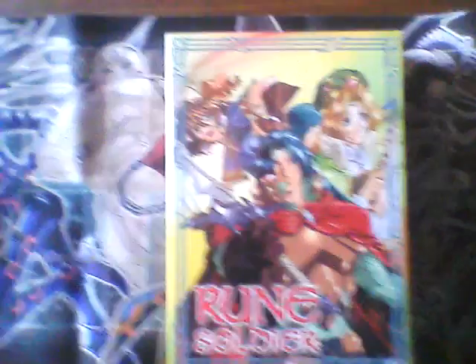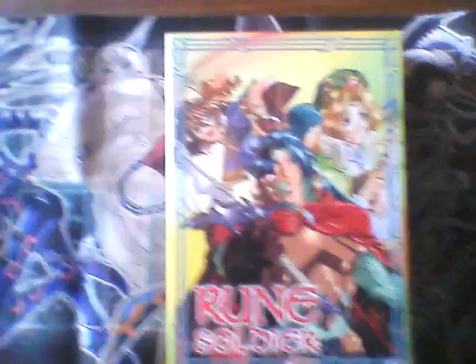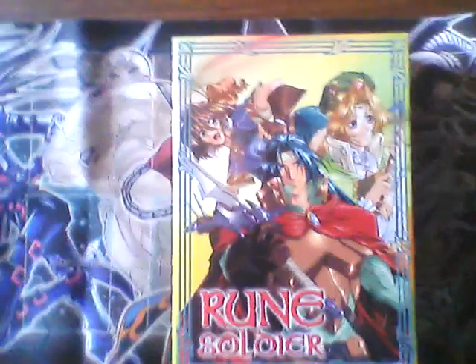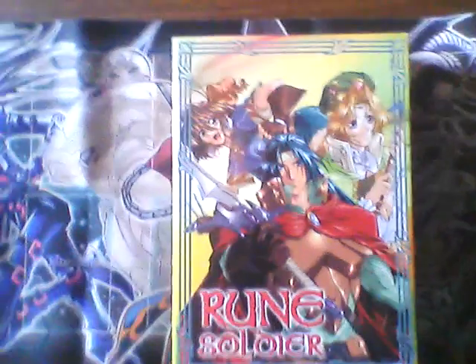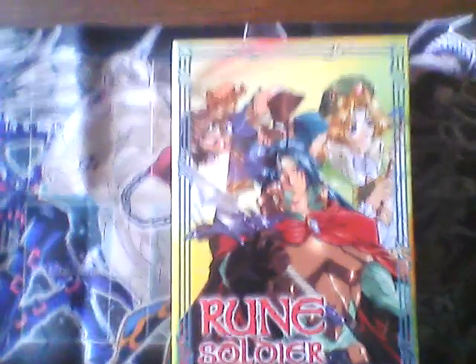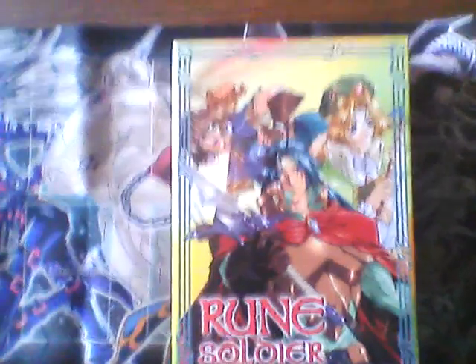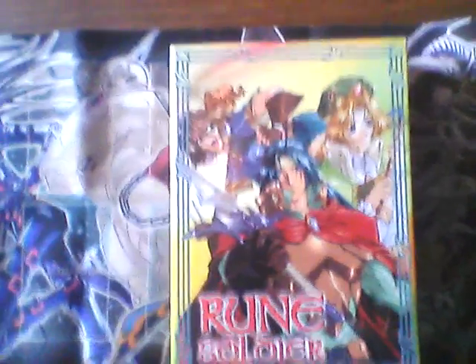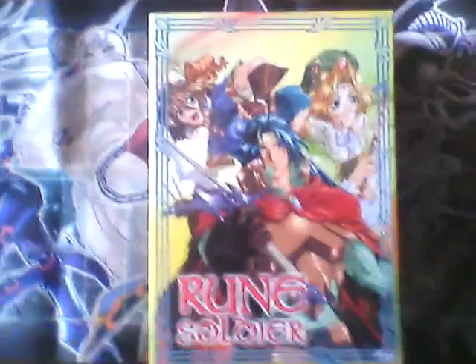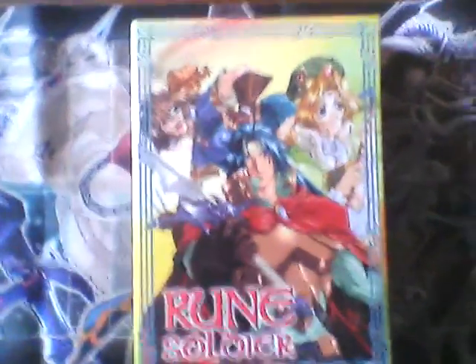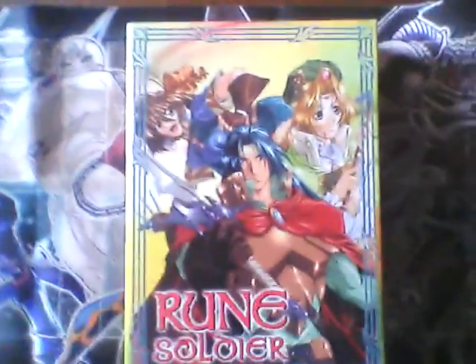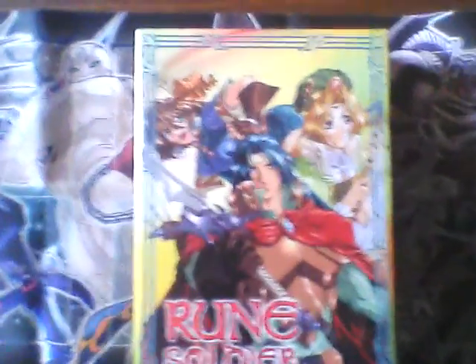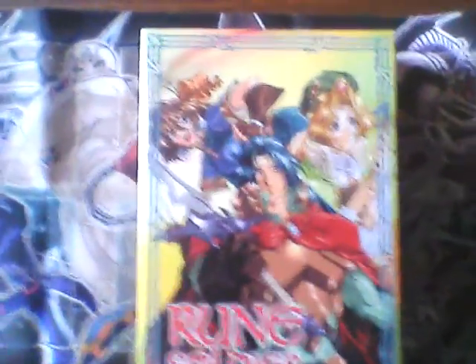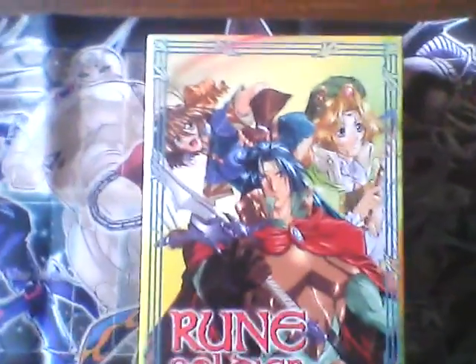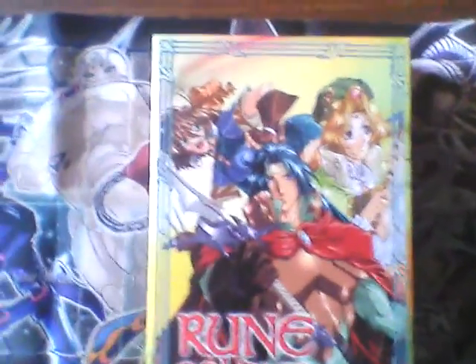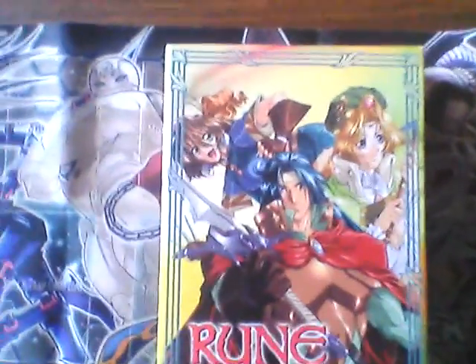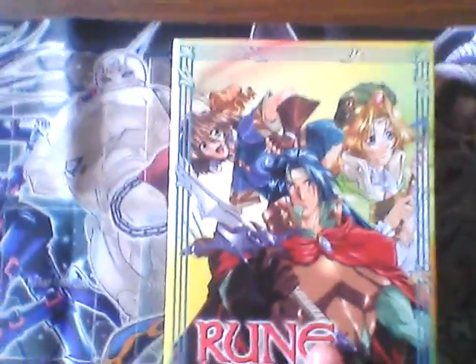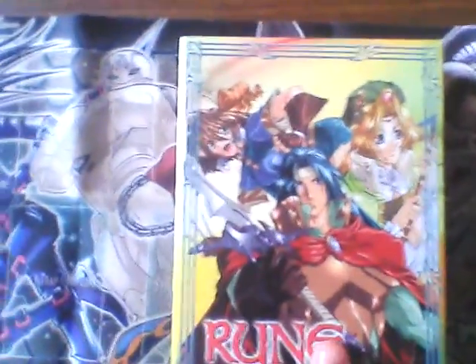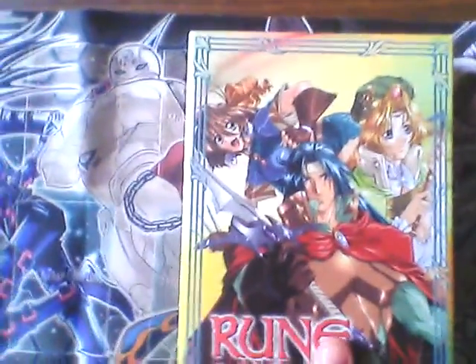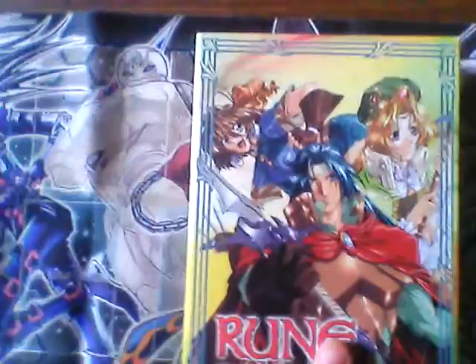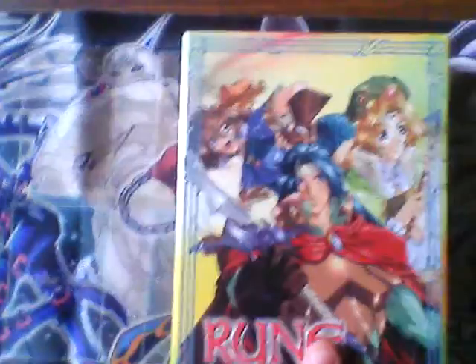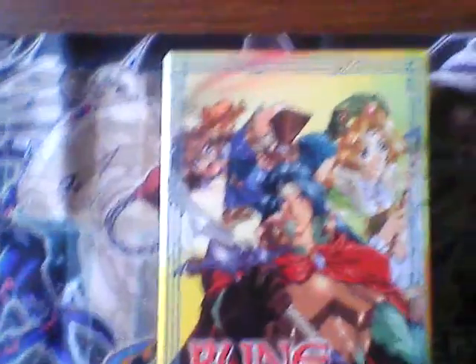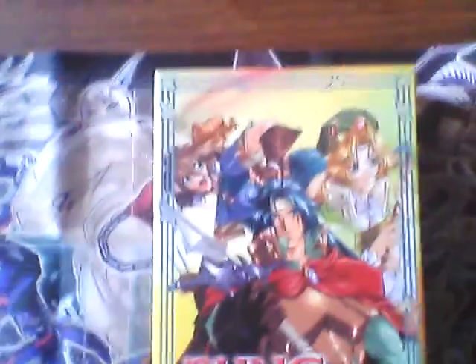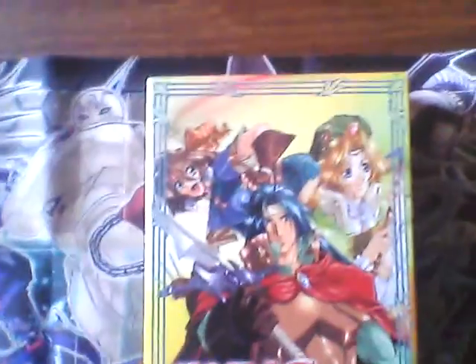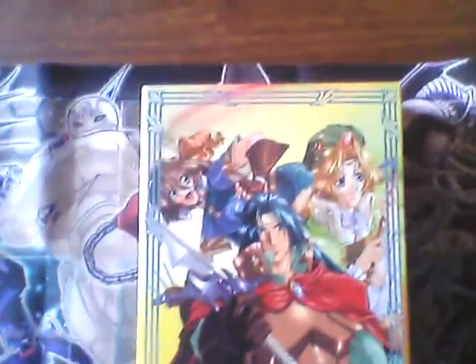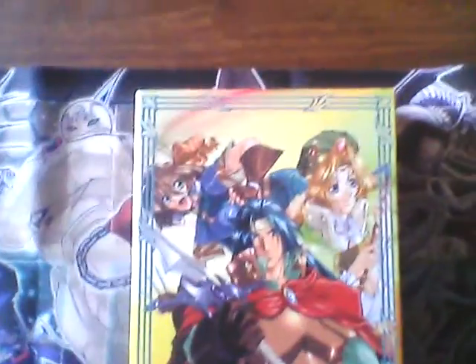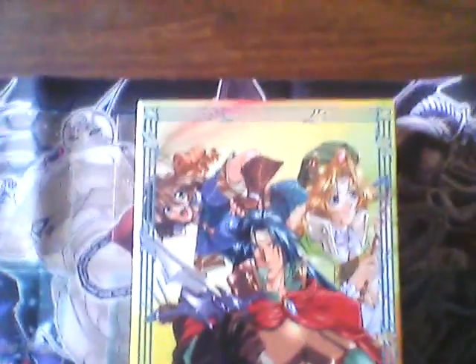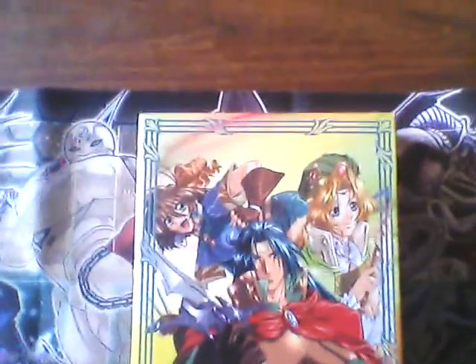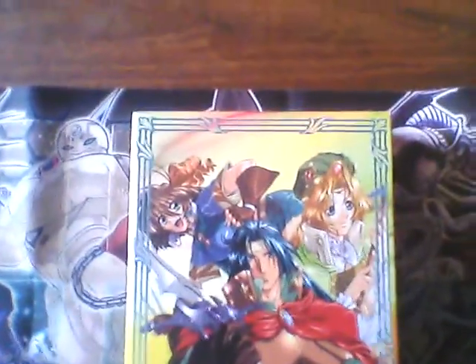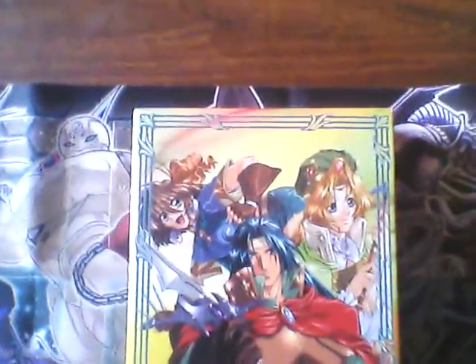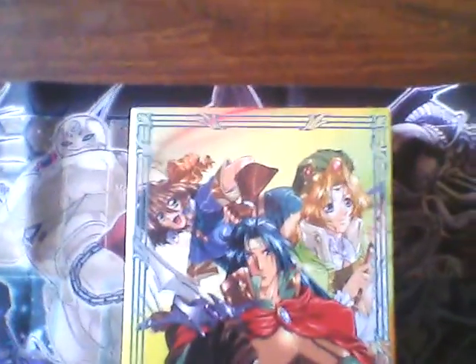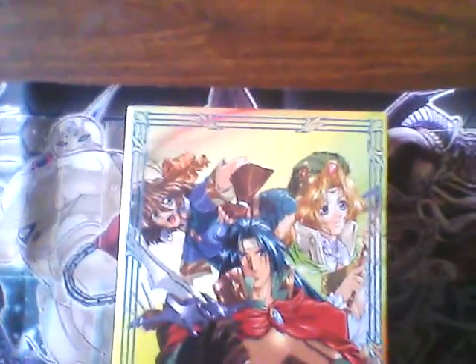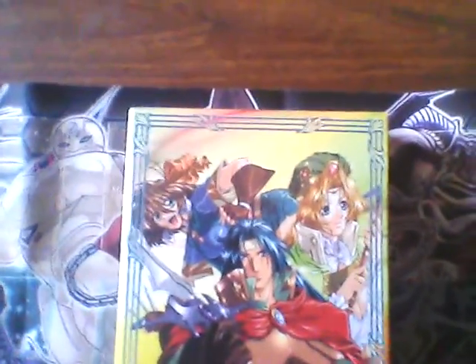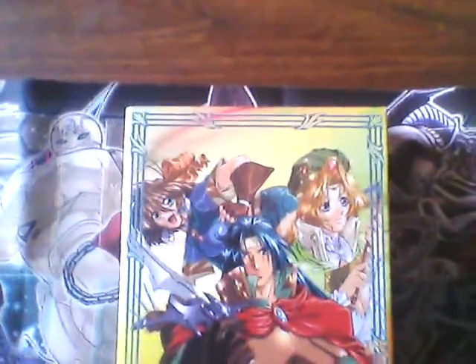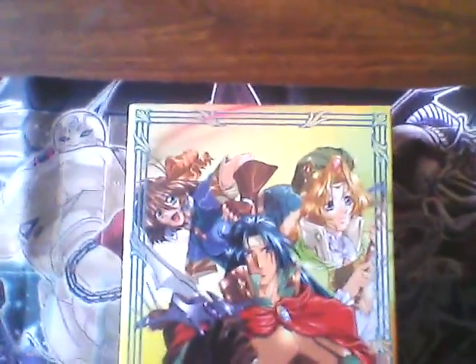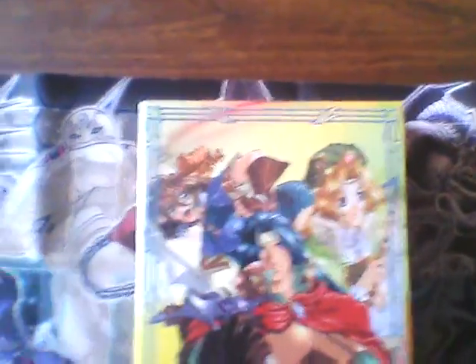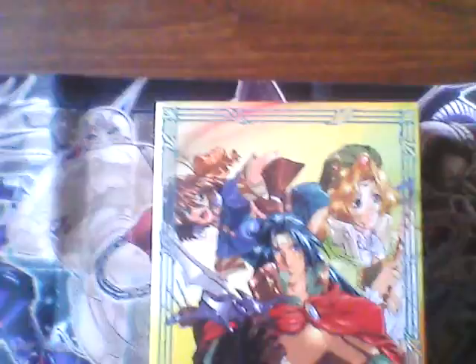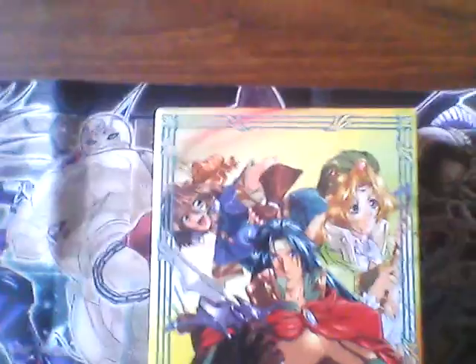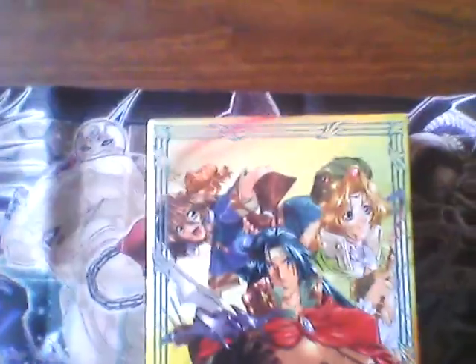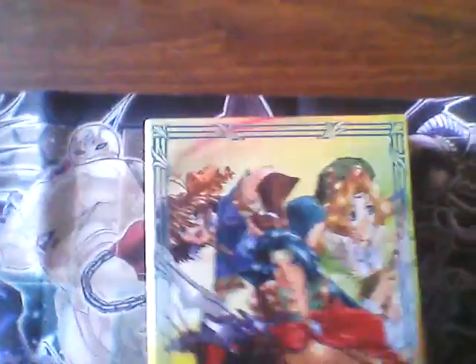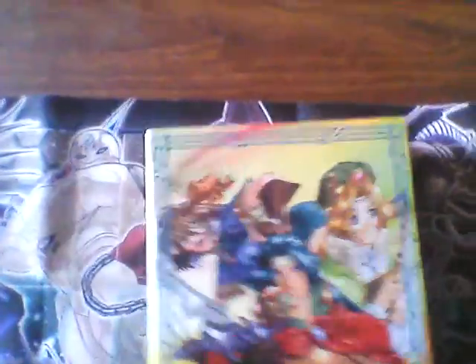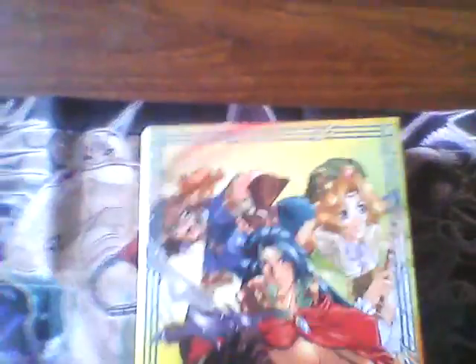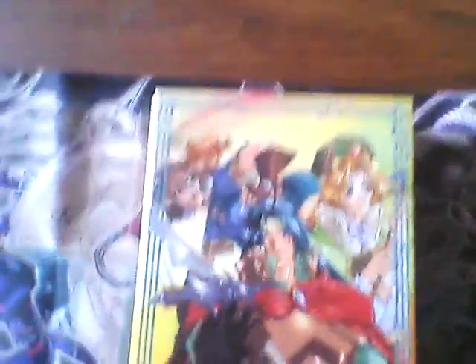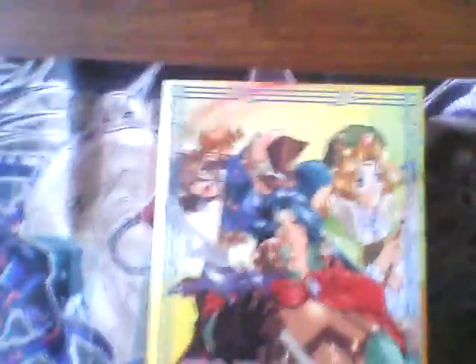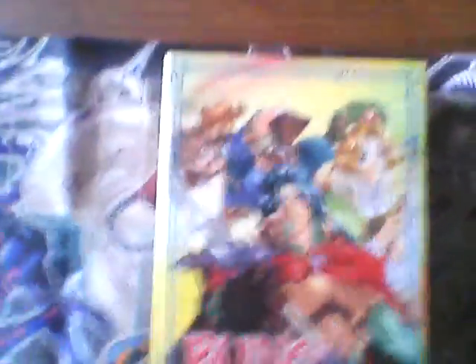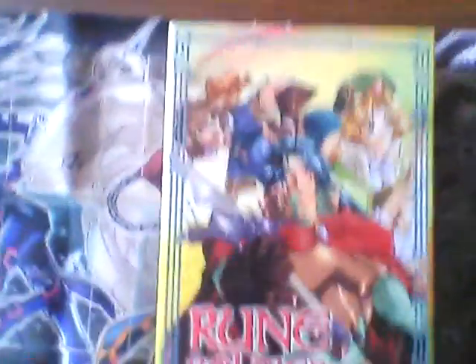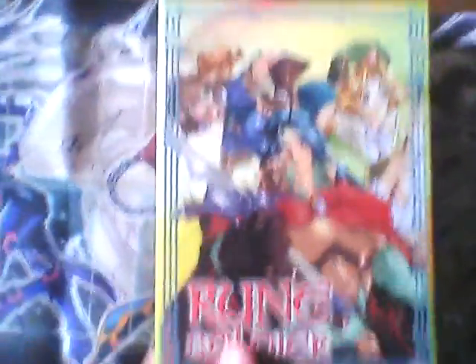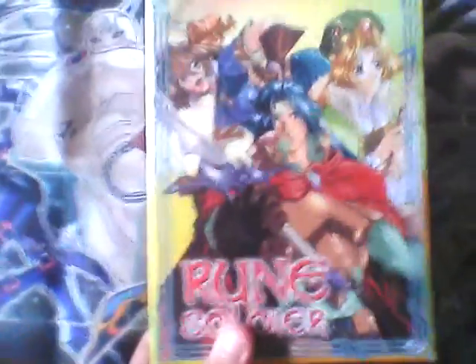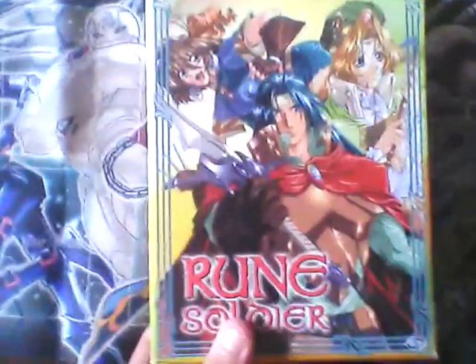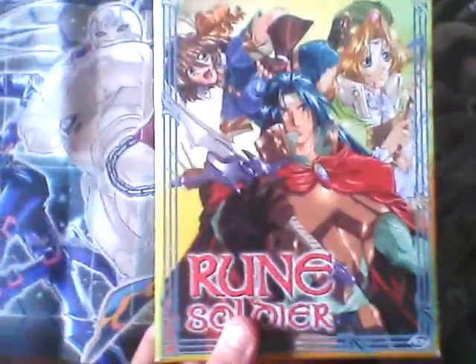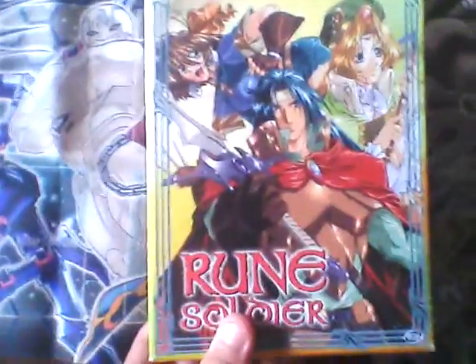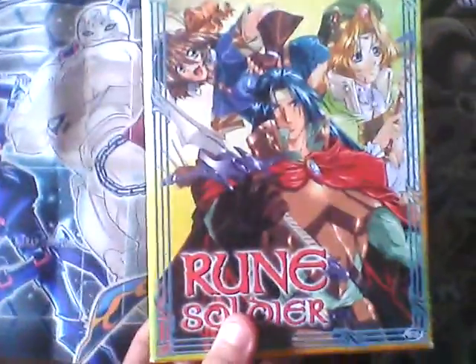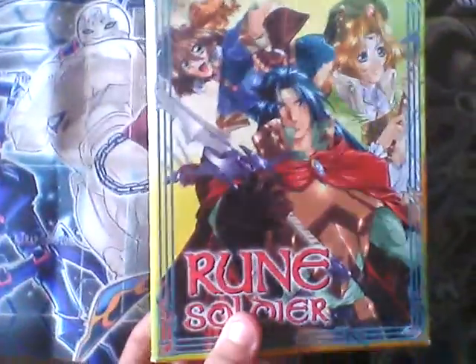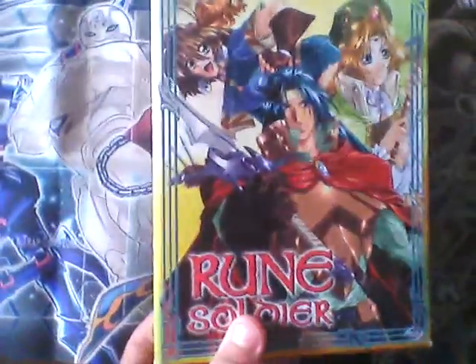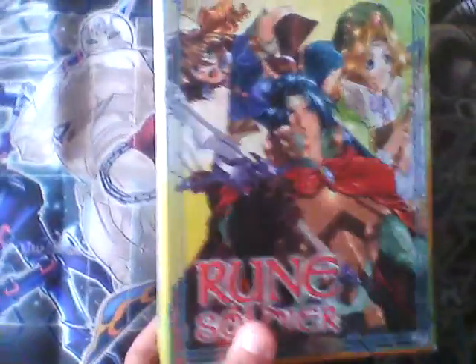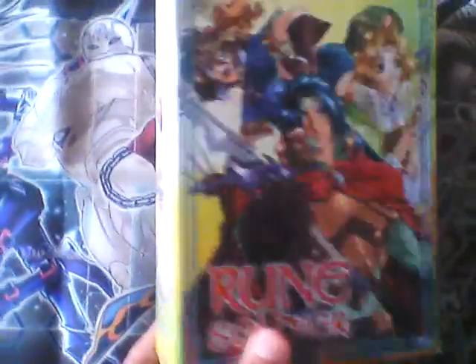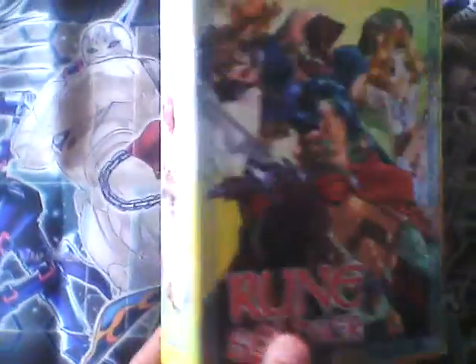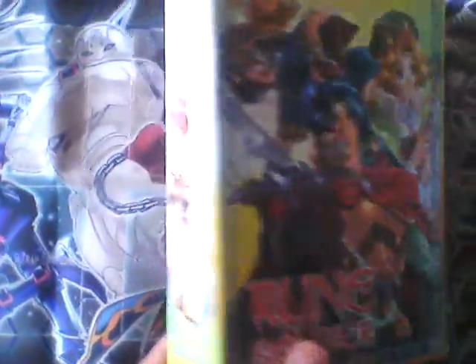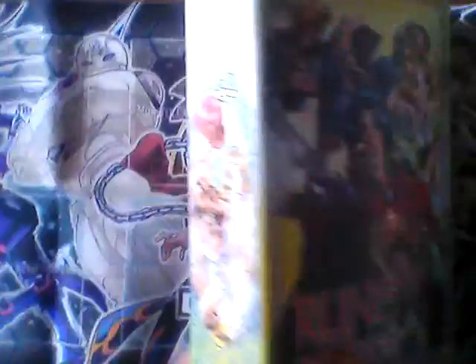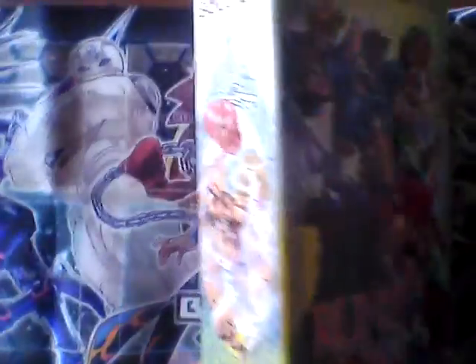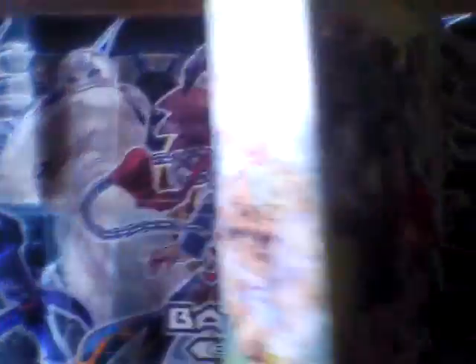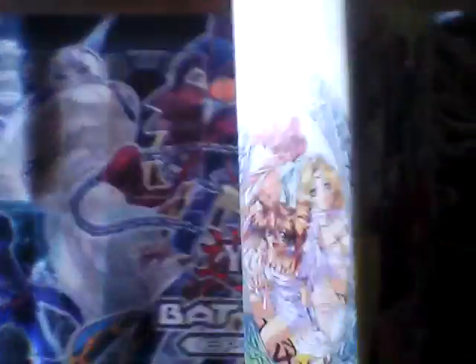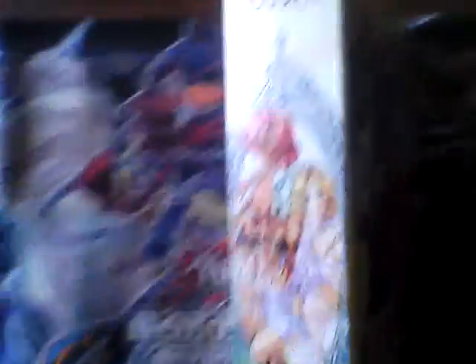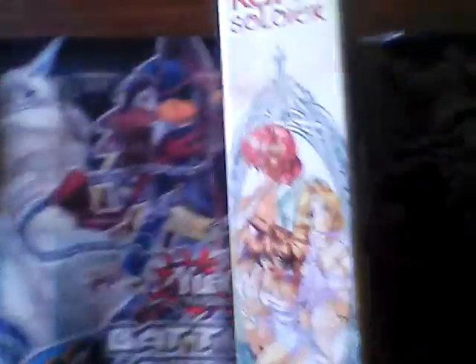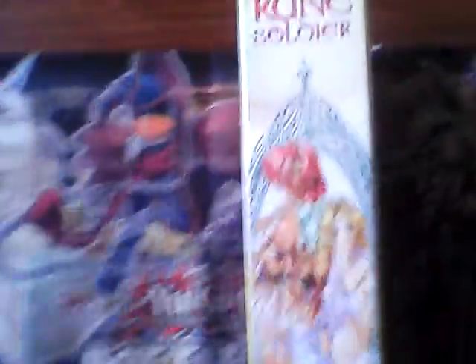Hello there YouTubers, today I will be giving you a Rune Soldier review. I got this on eBay for $27.50 on a bid.